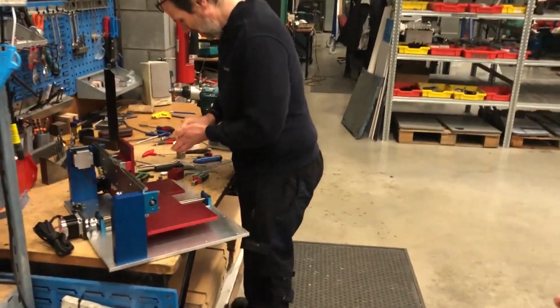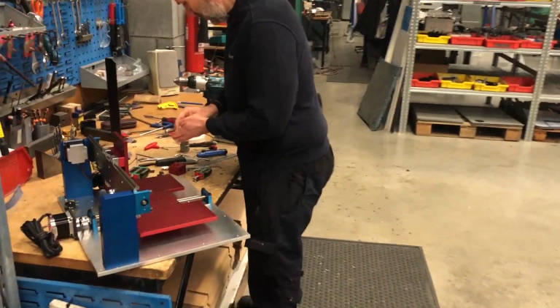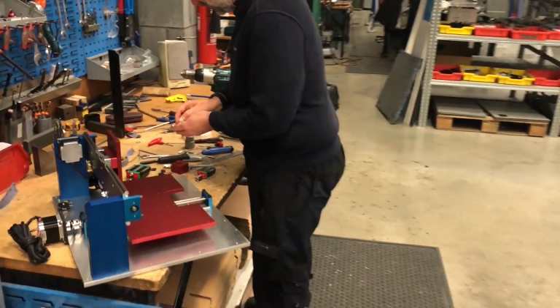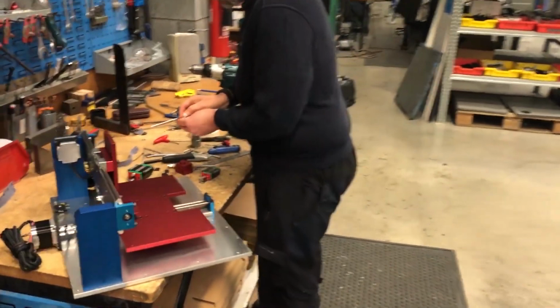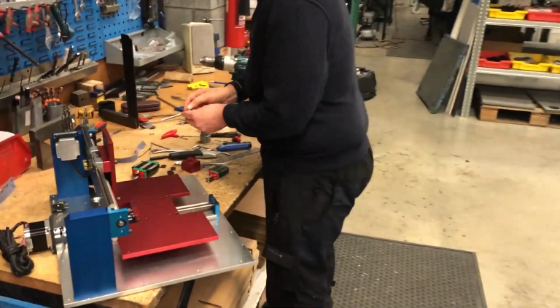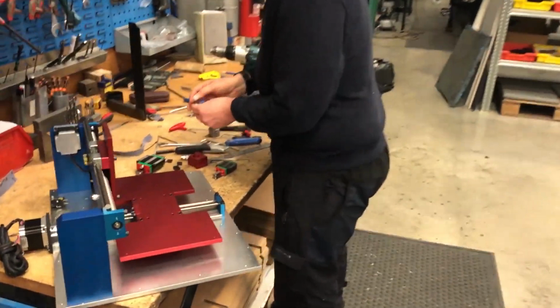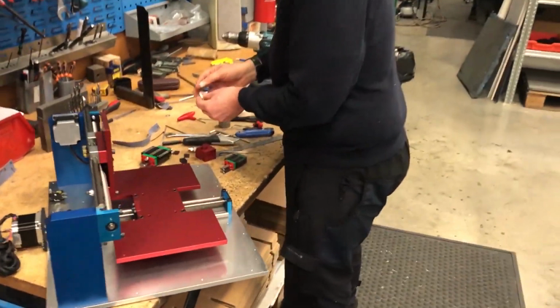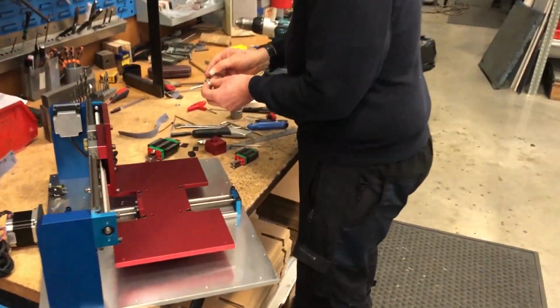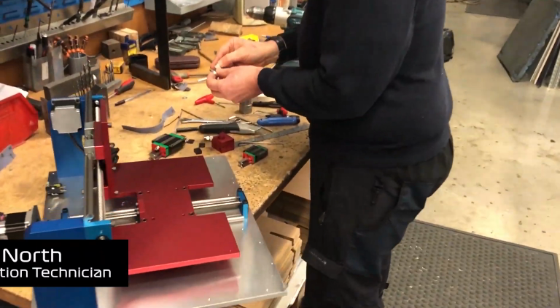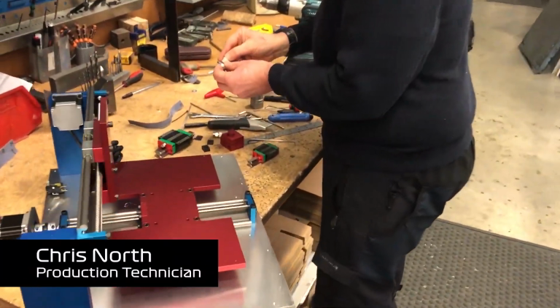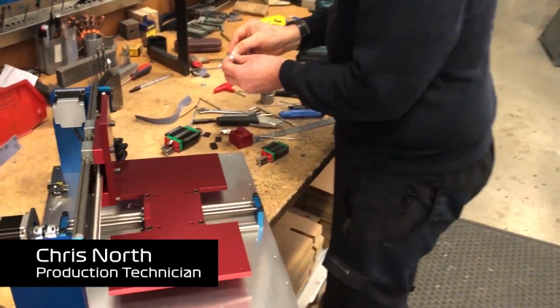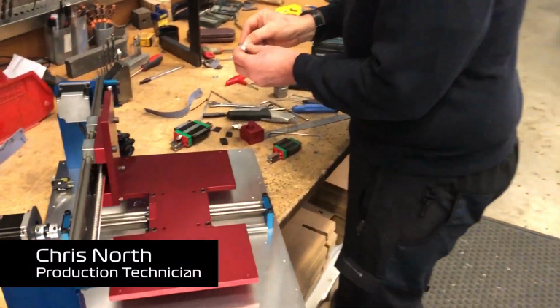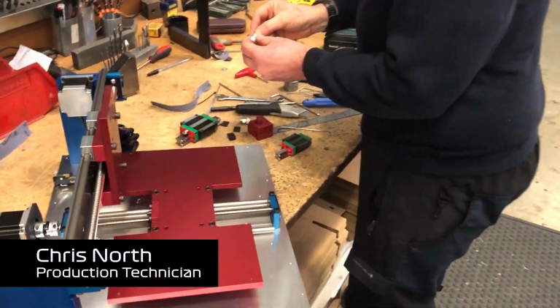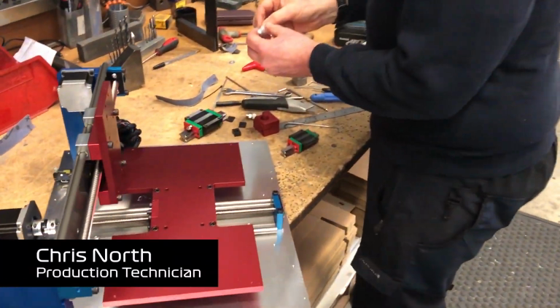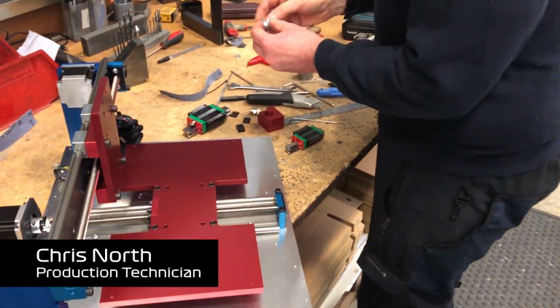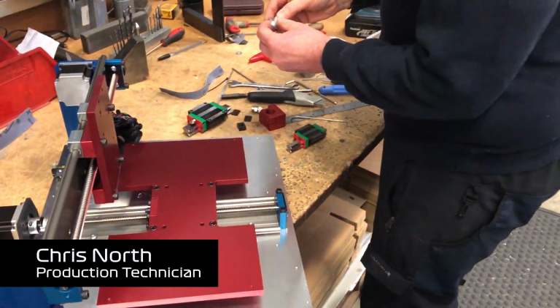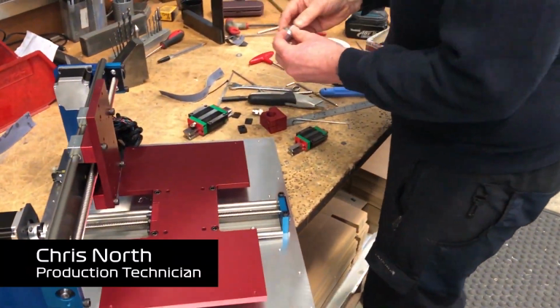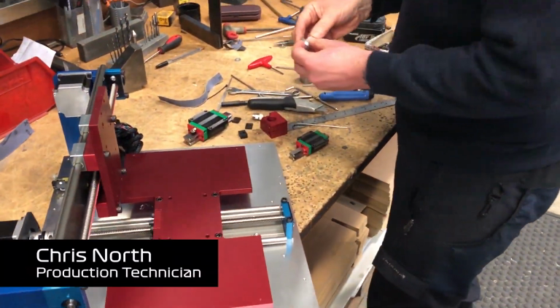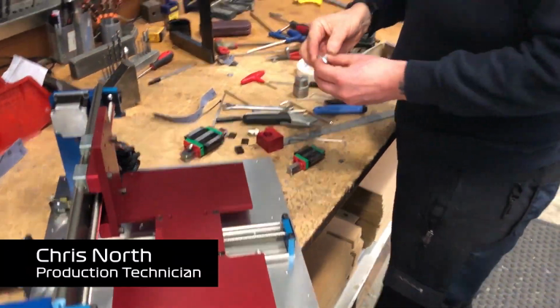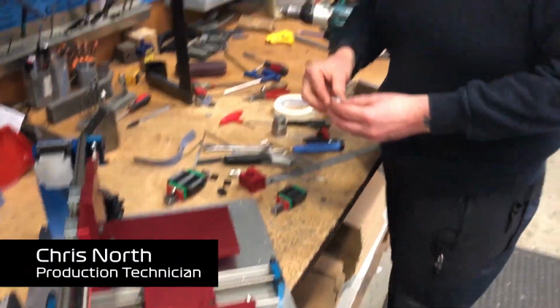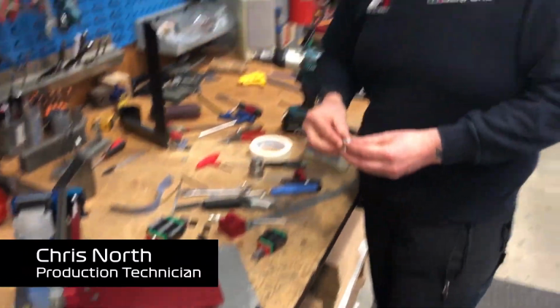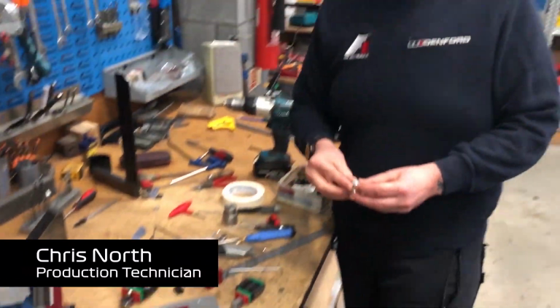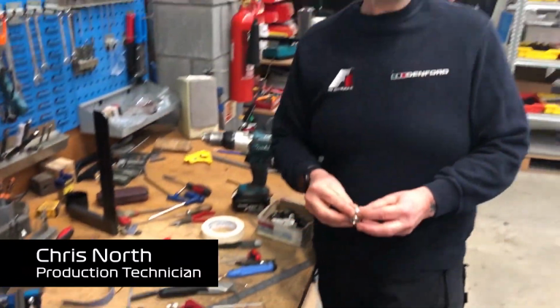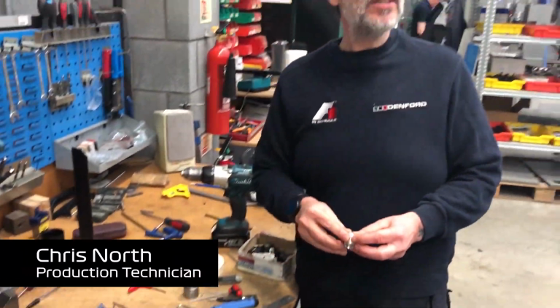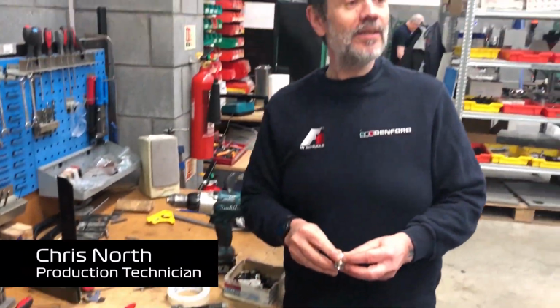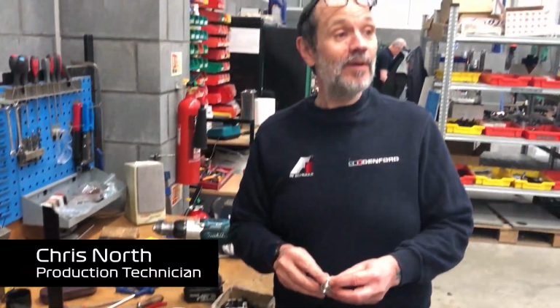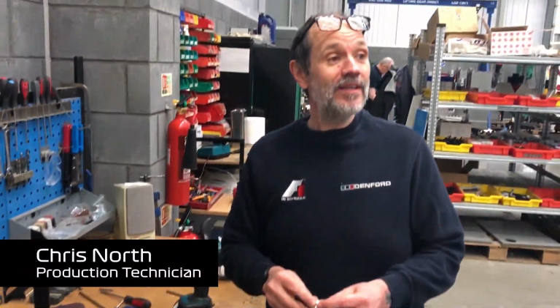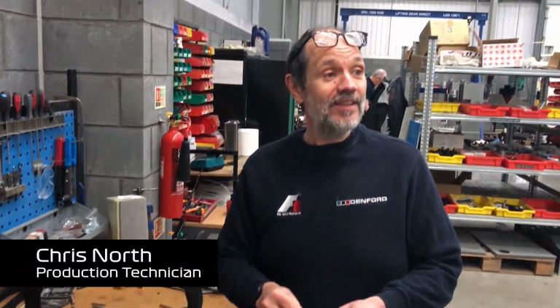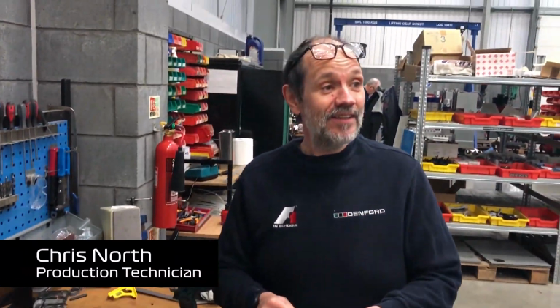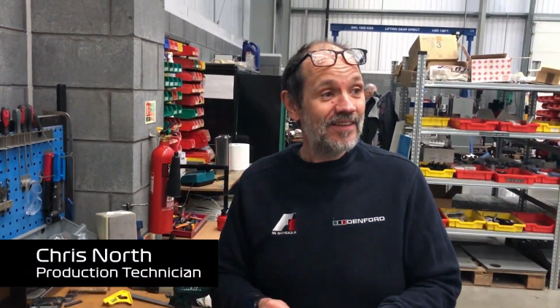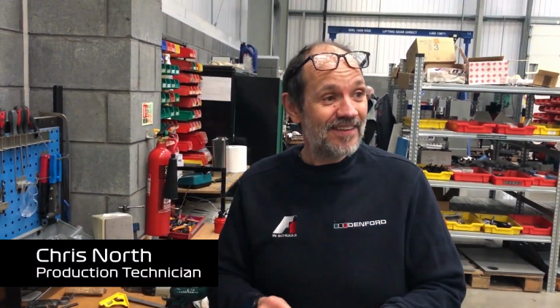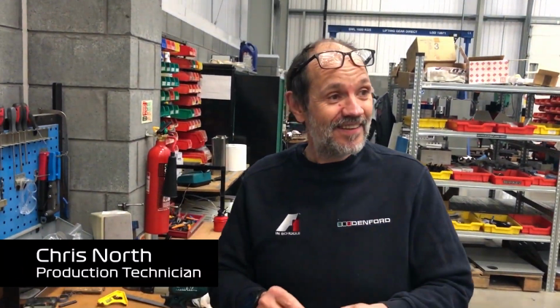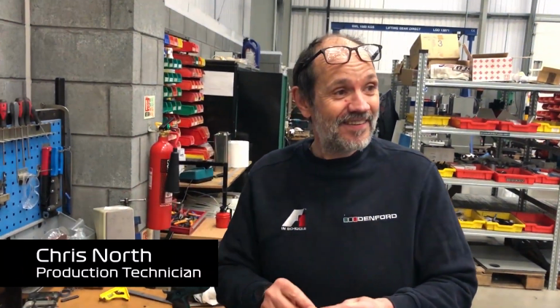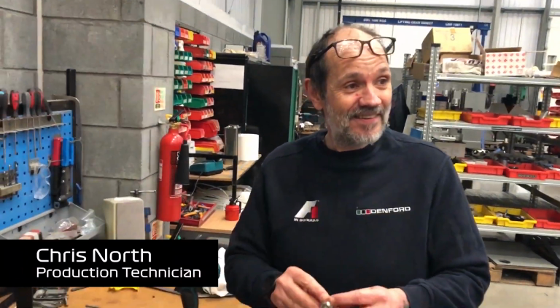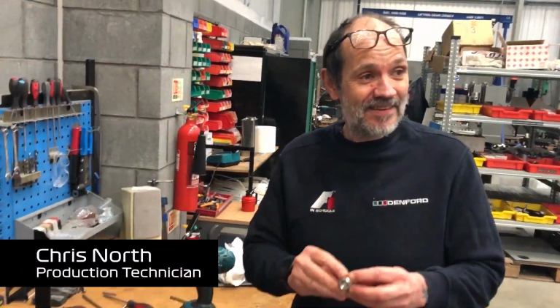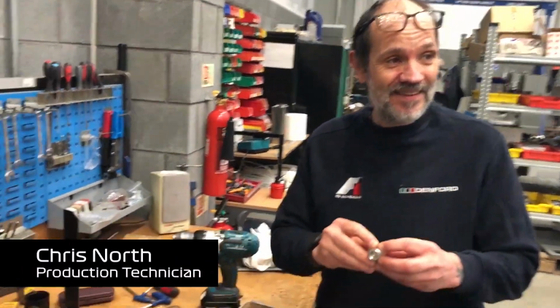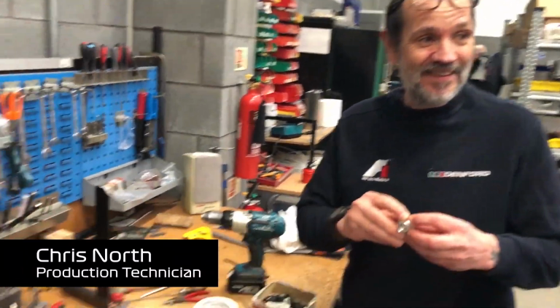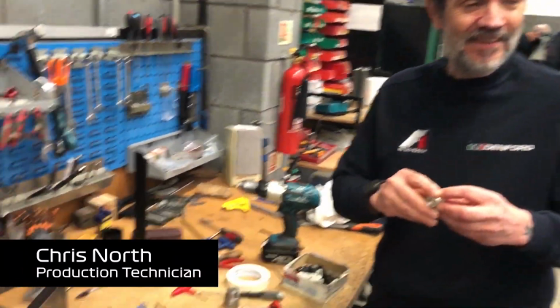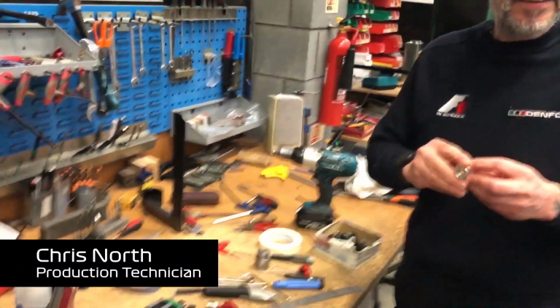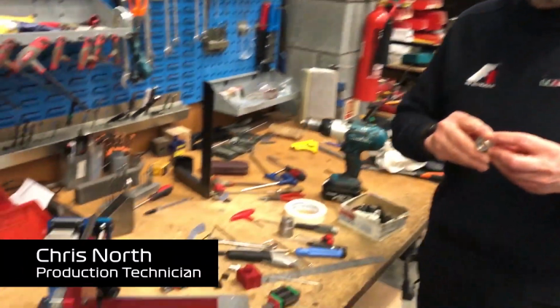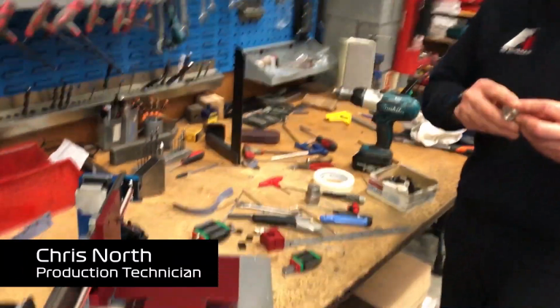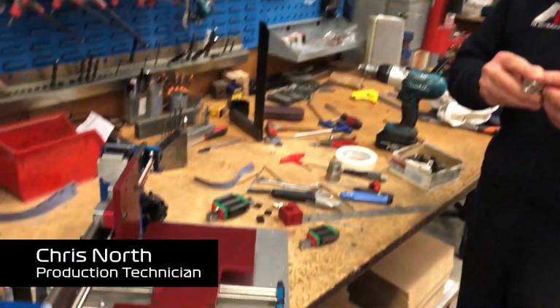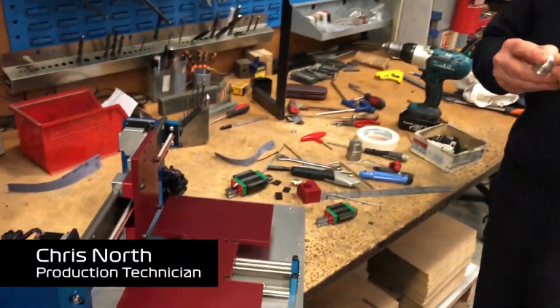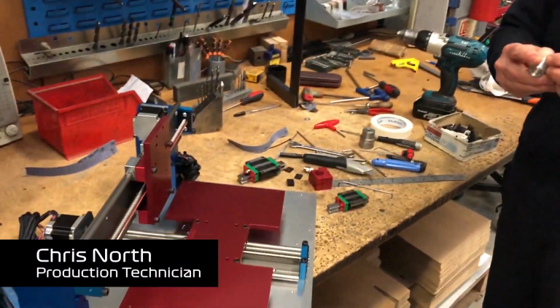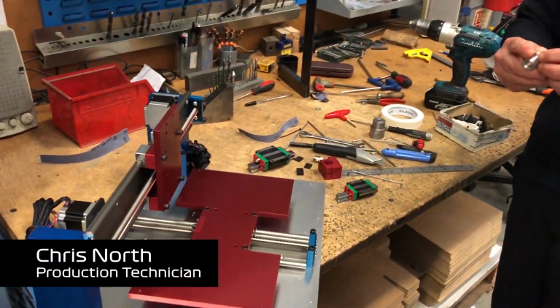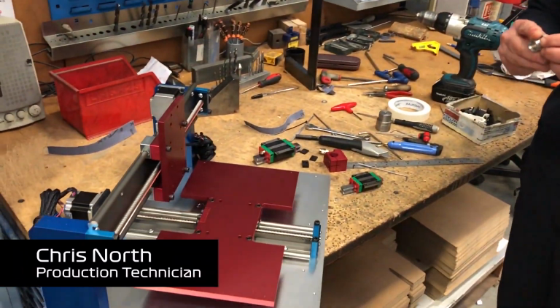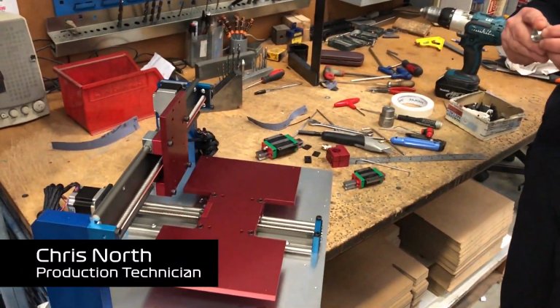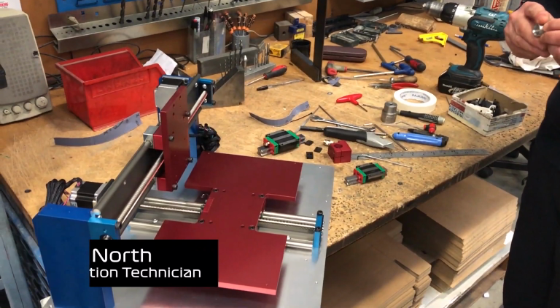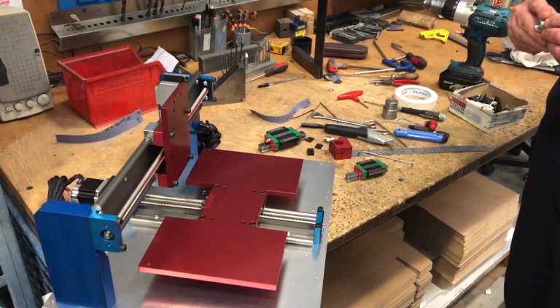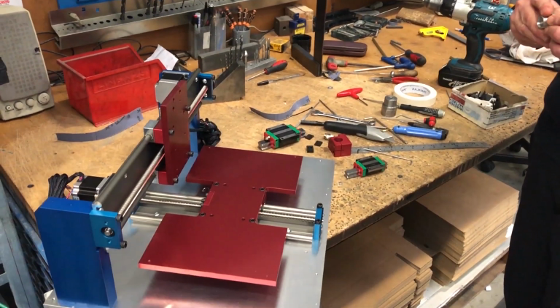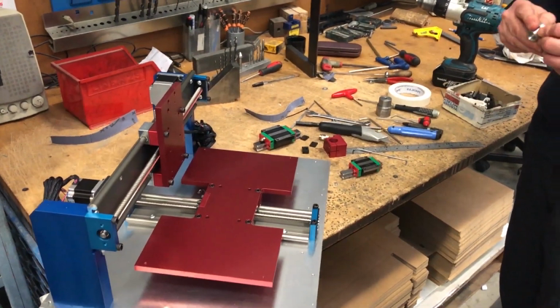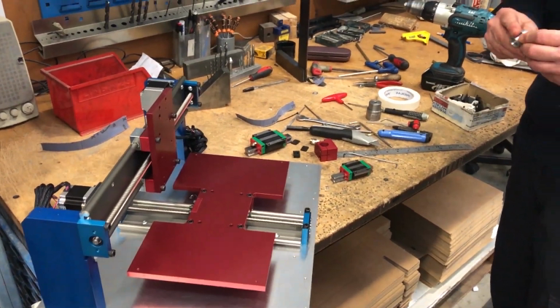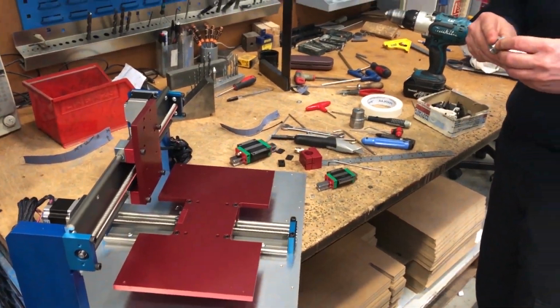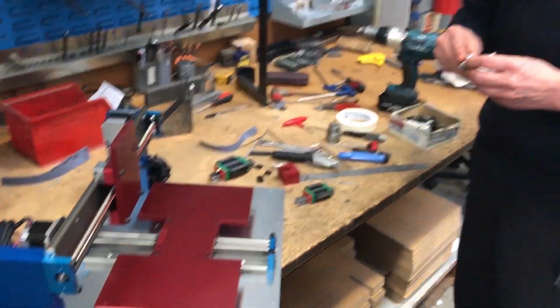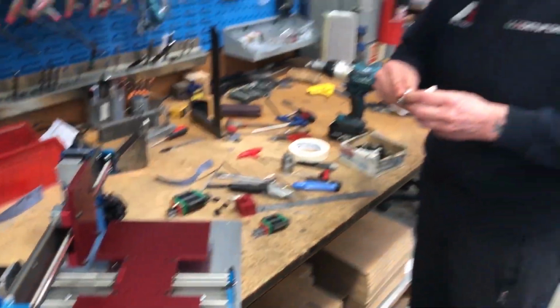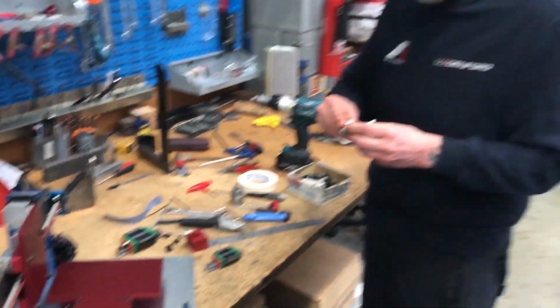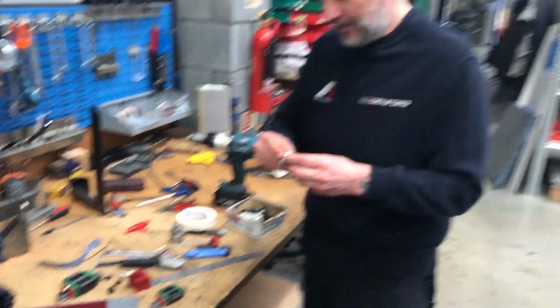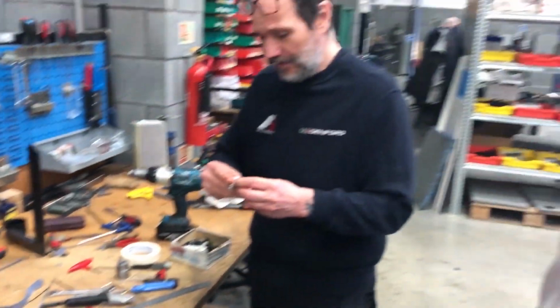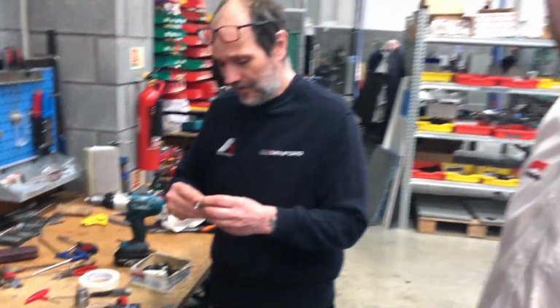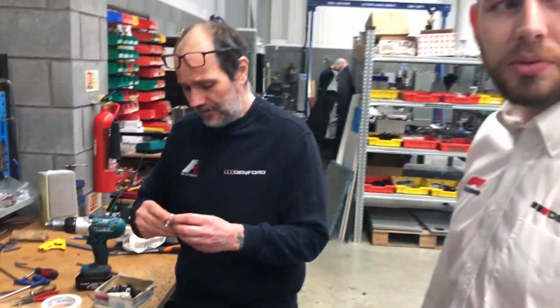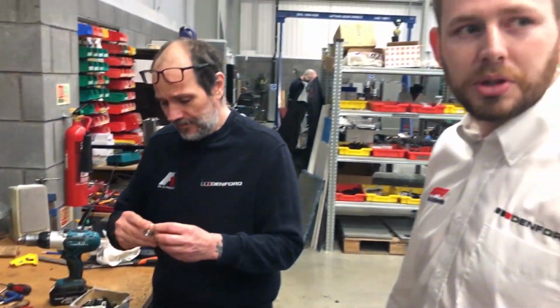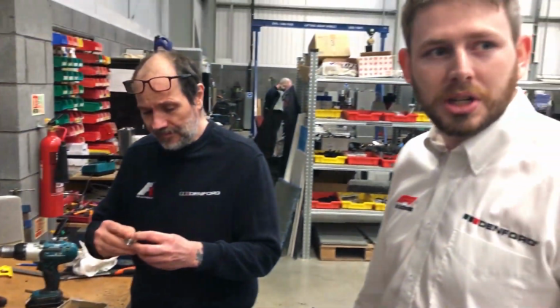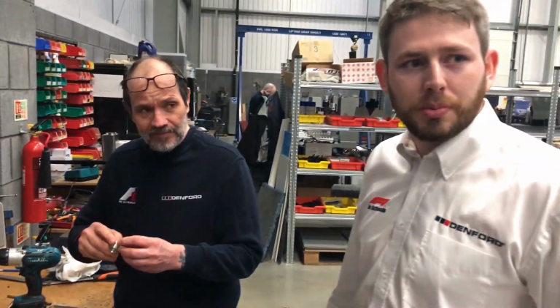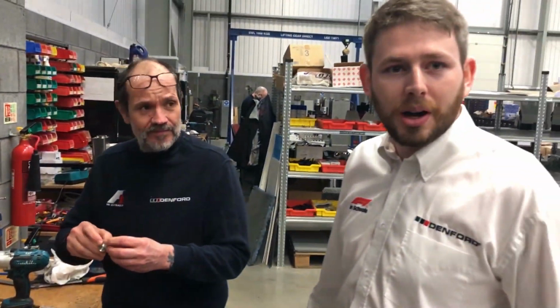Chris, what are you working on today? A PCB engraver. Chris is tooling up and building a PCB engraver ready for dispatch.